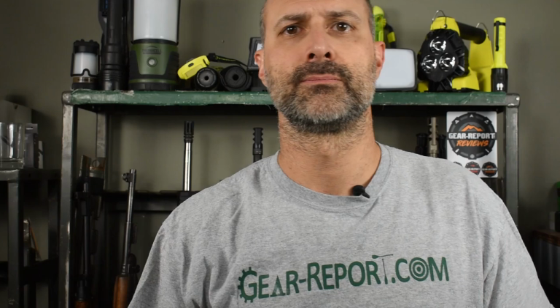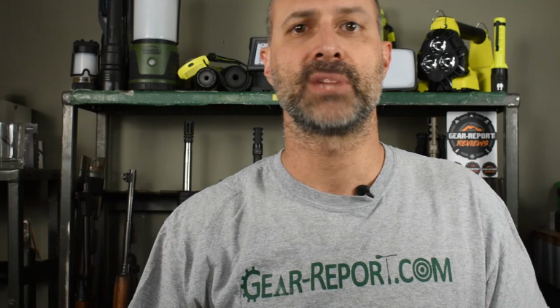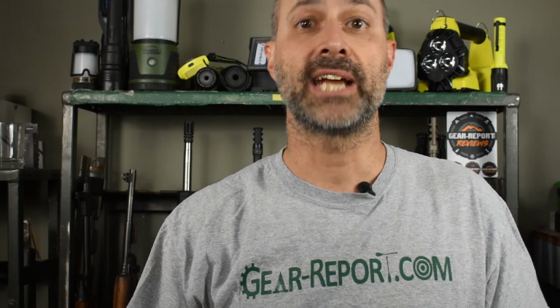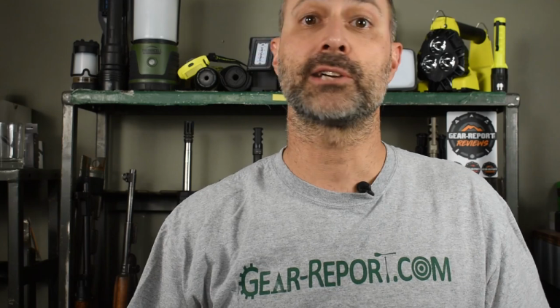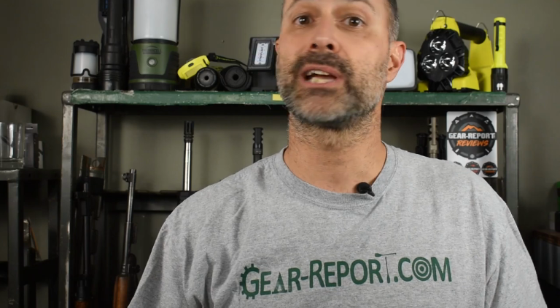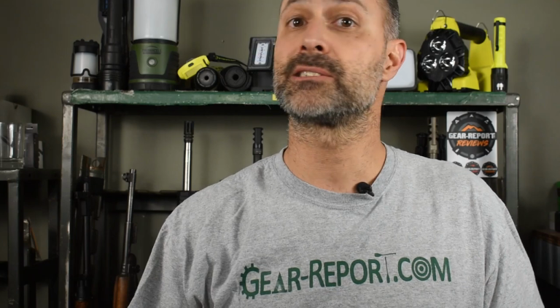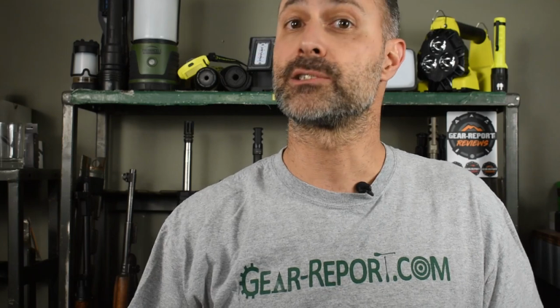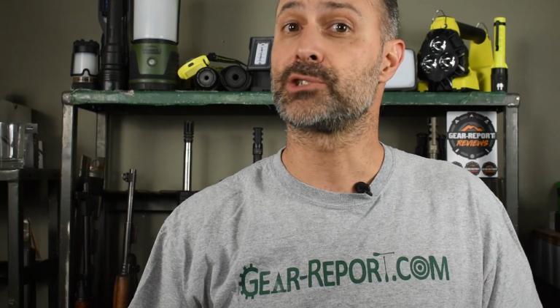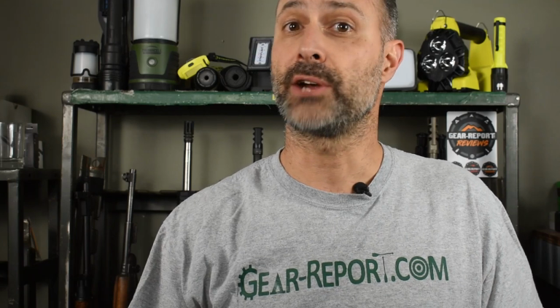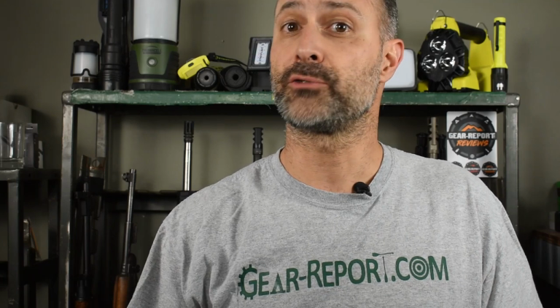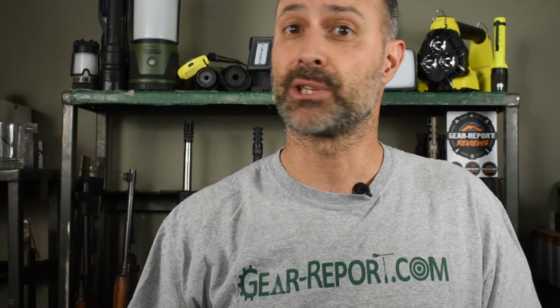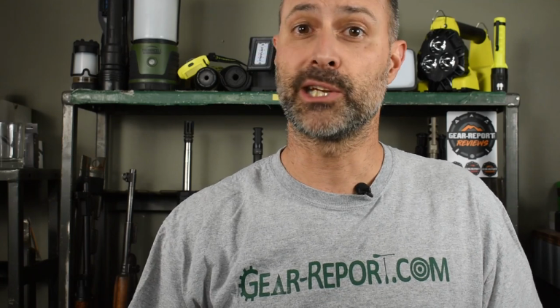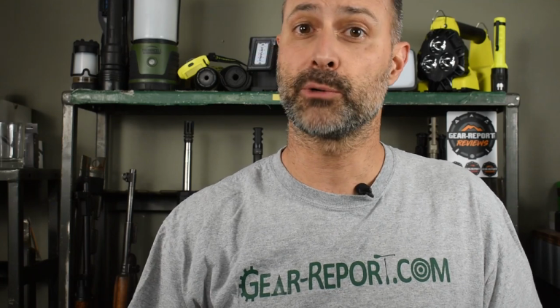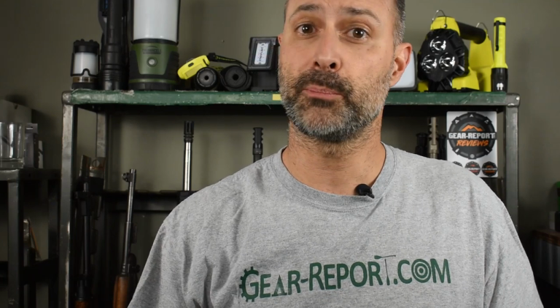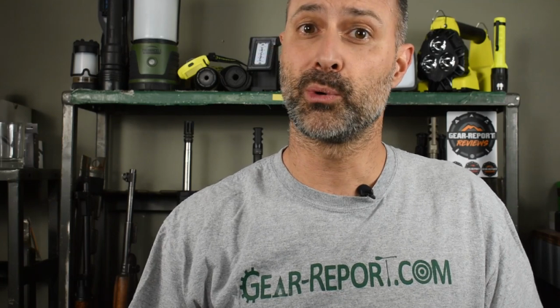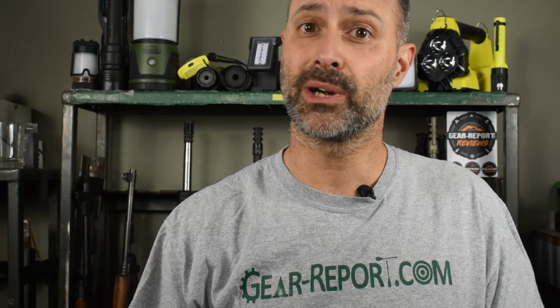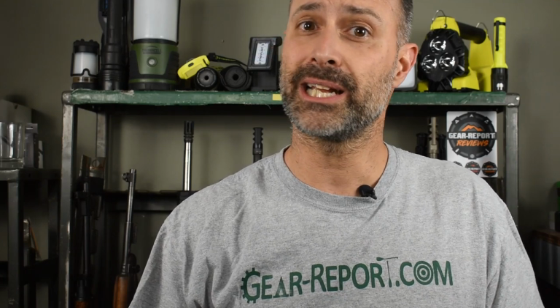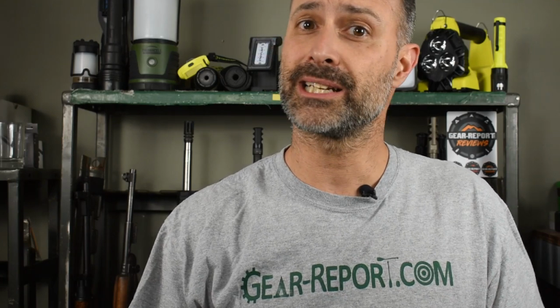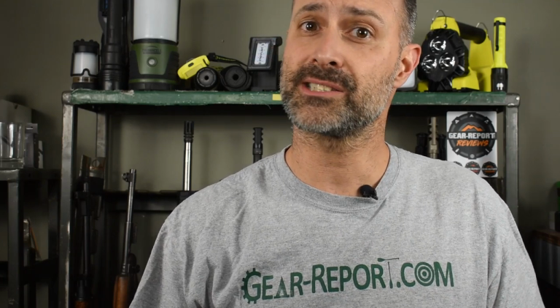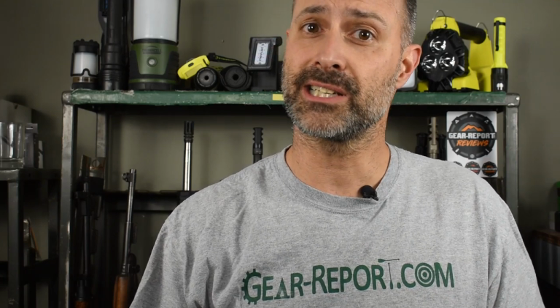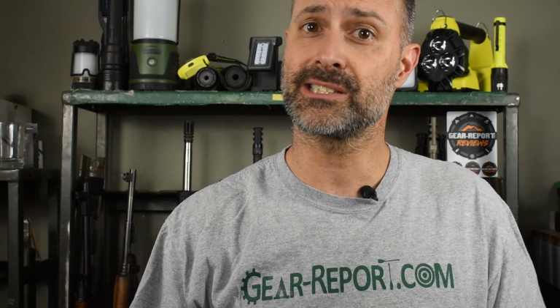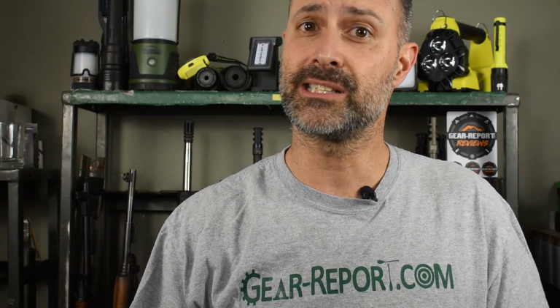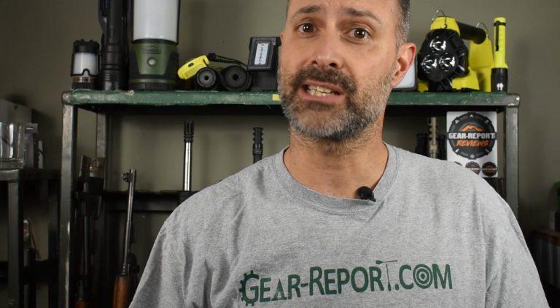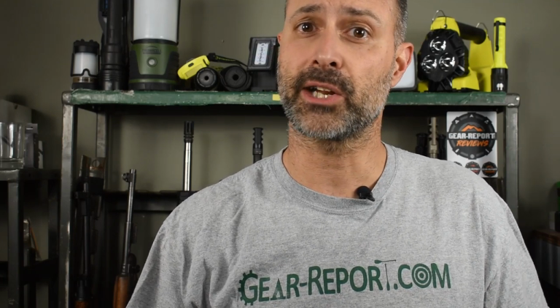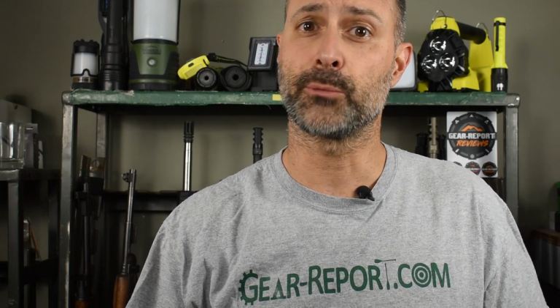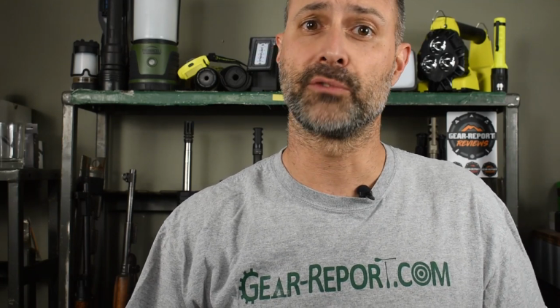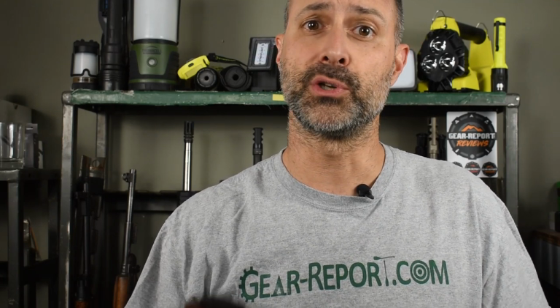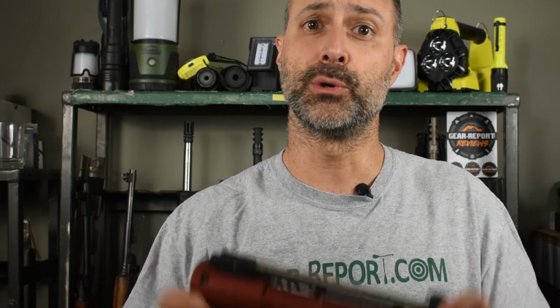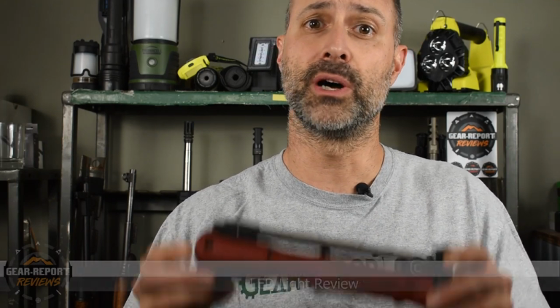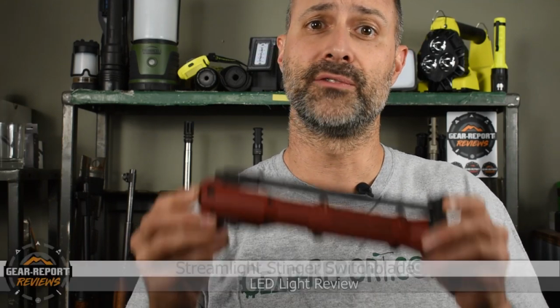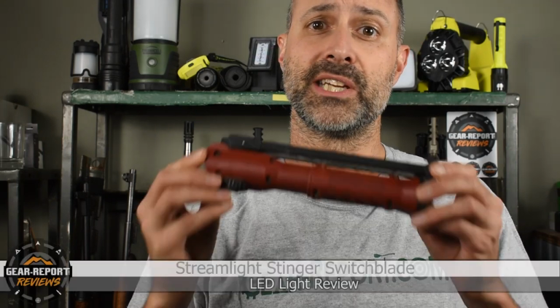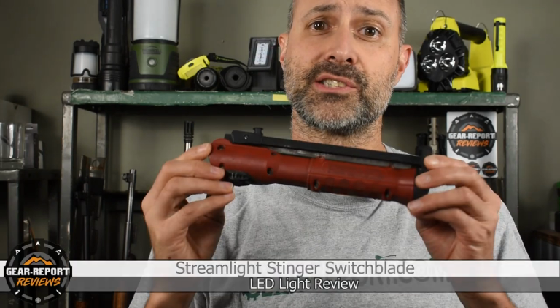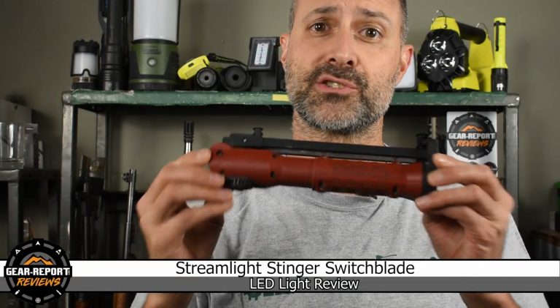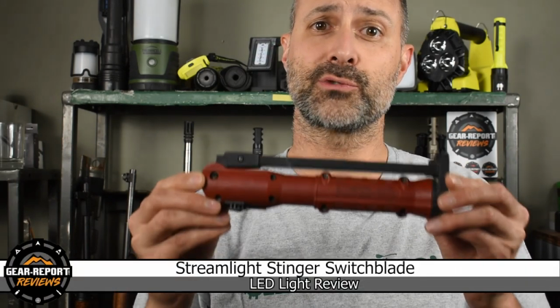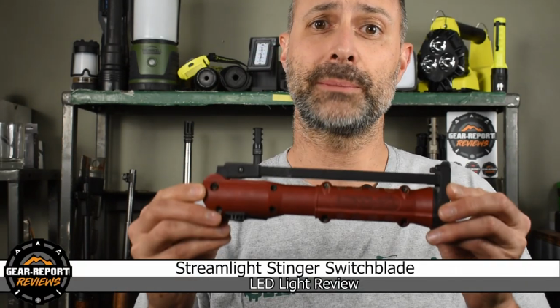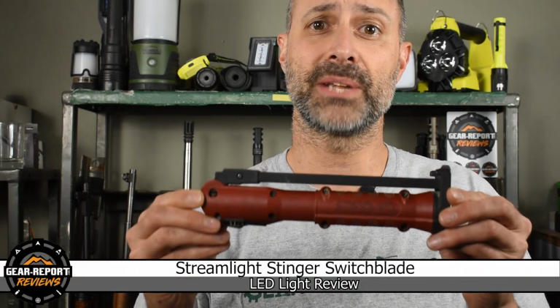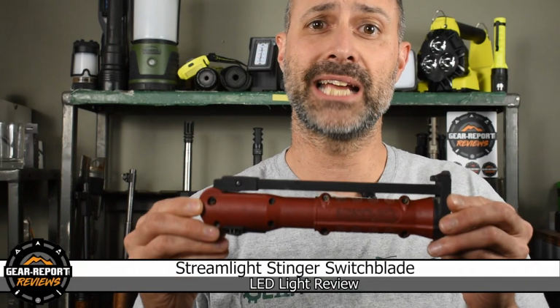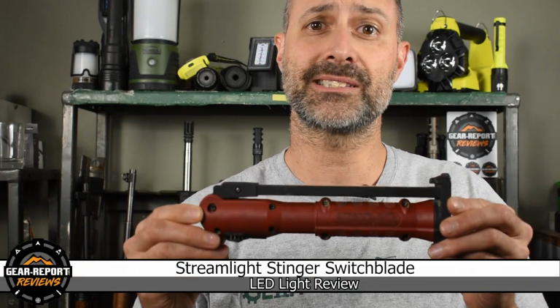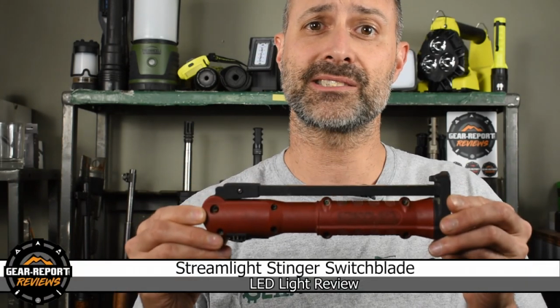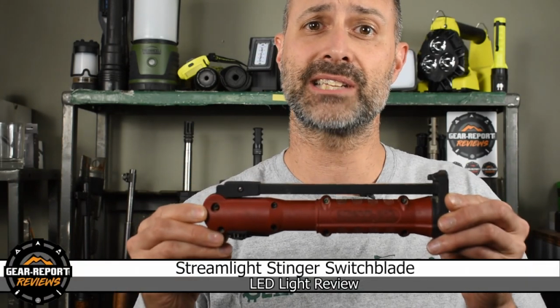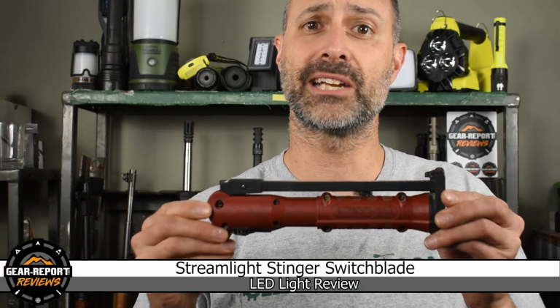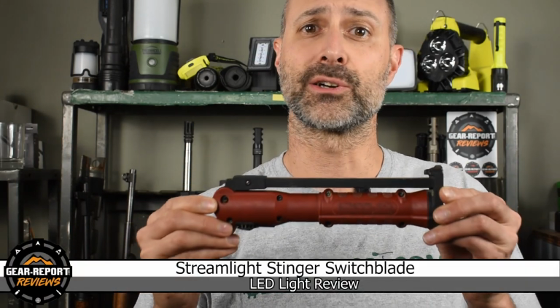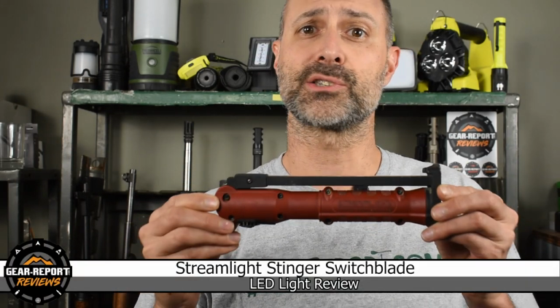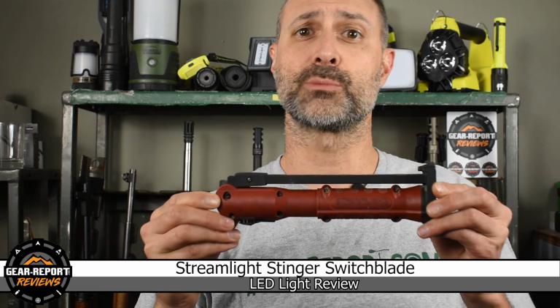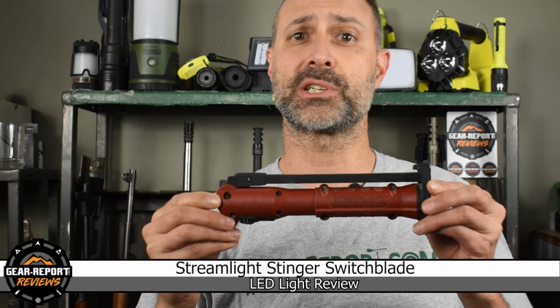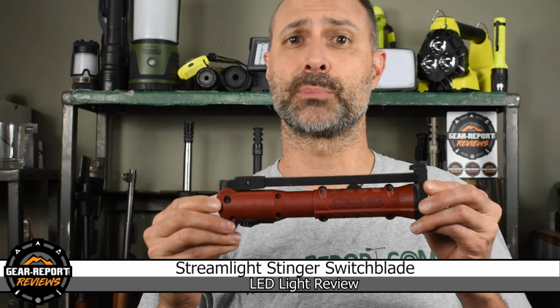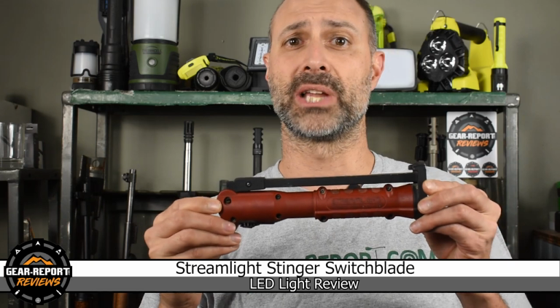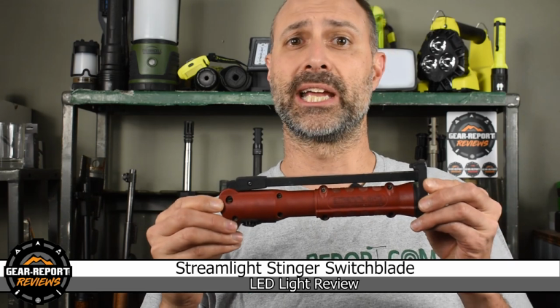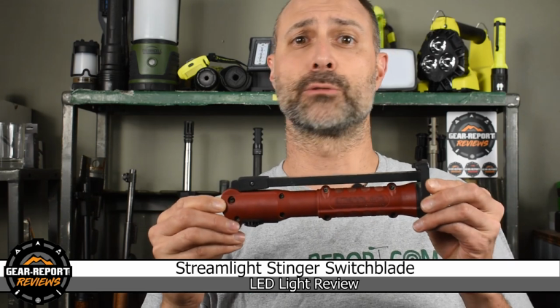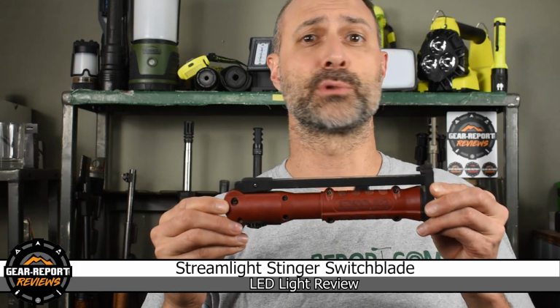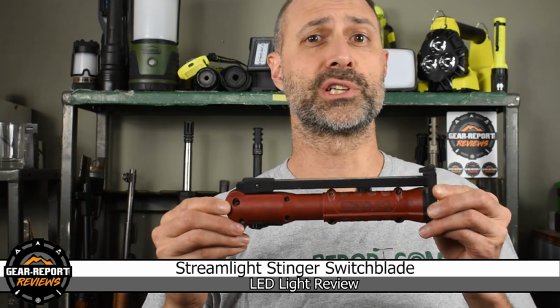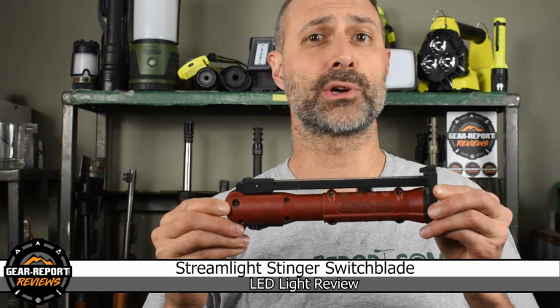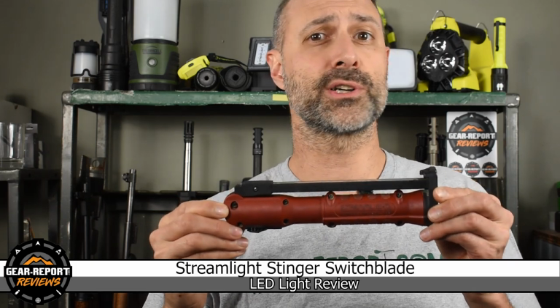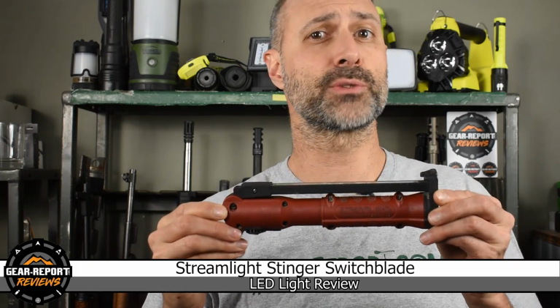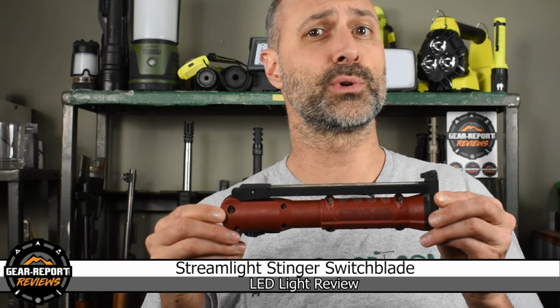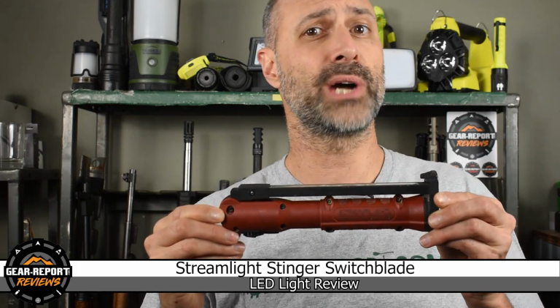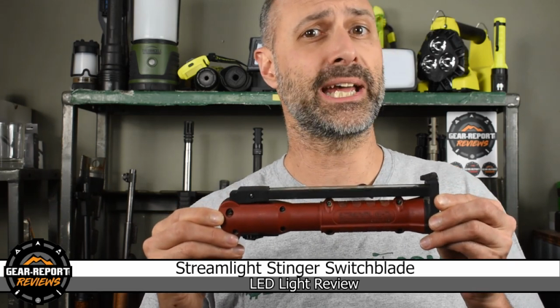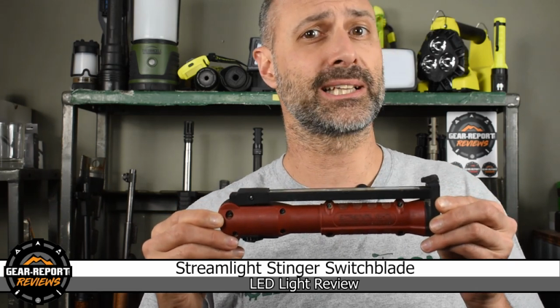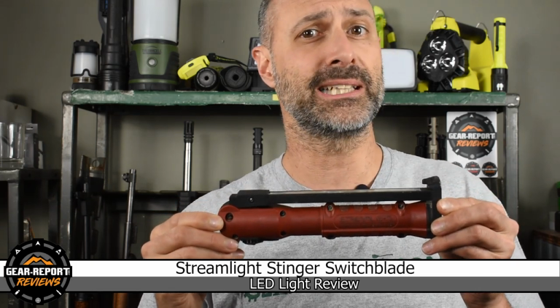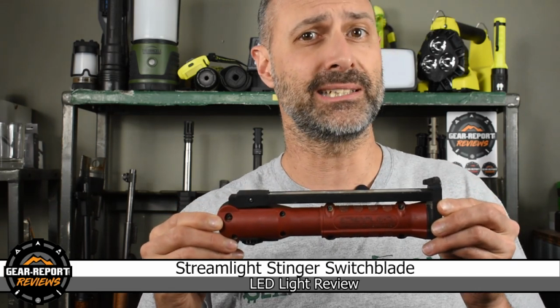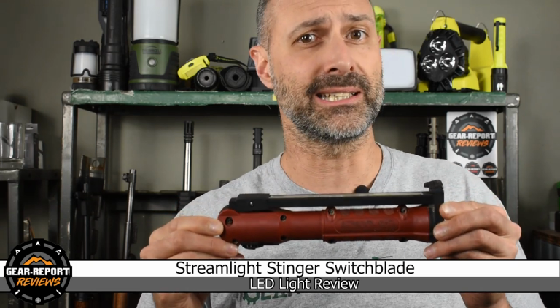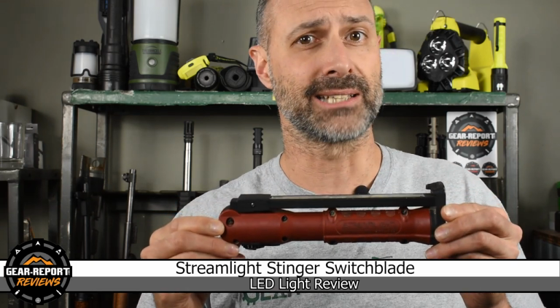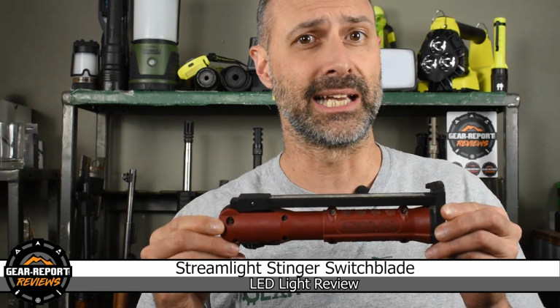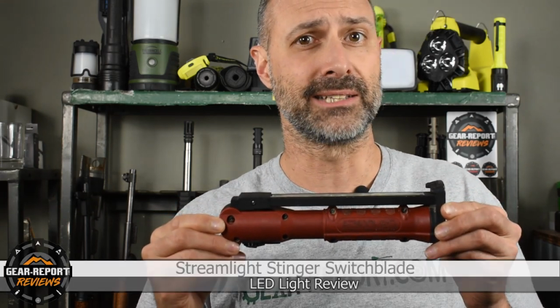Hi GearHeads, it's Jeff with GearReport and a 60-second review of the Streamlight Stinger Switchblade Rechargeable LED Light.